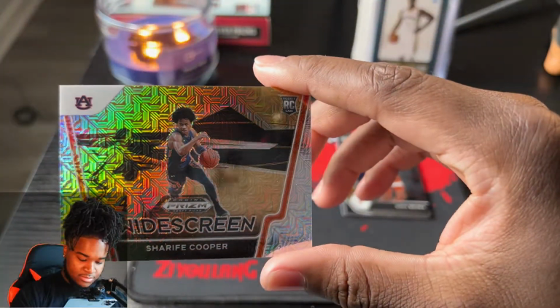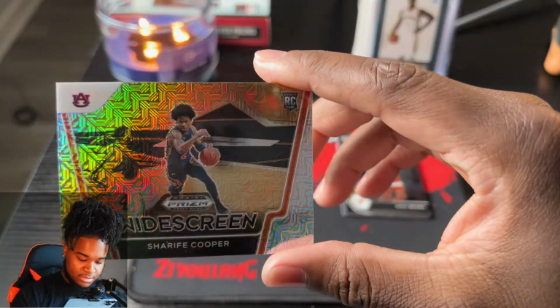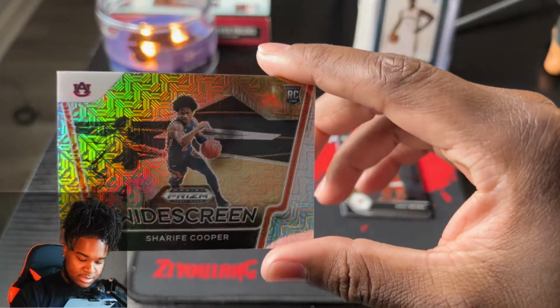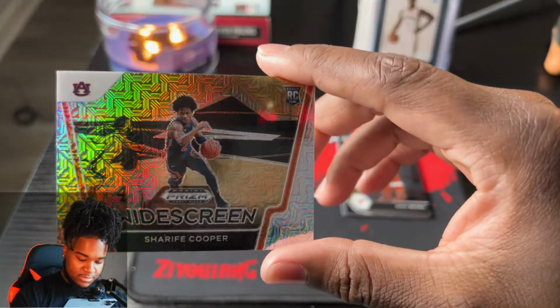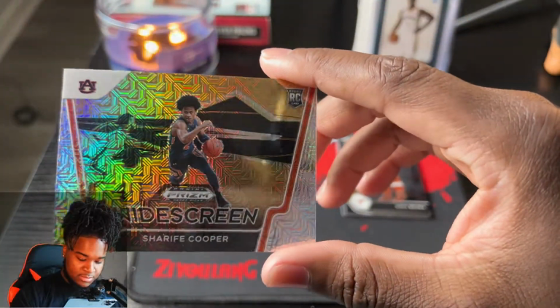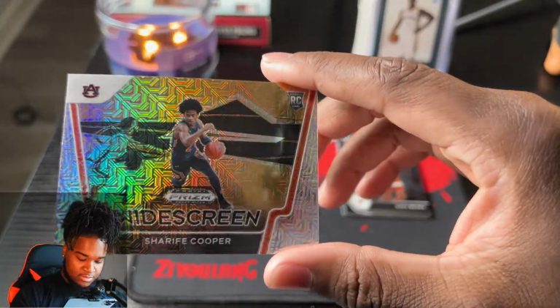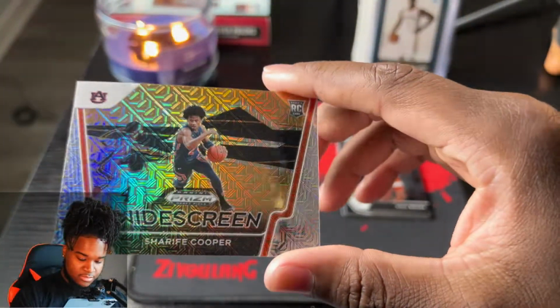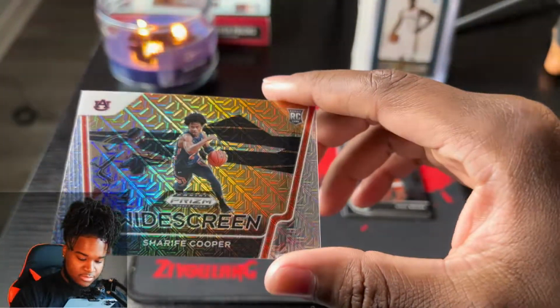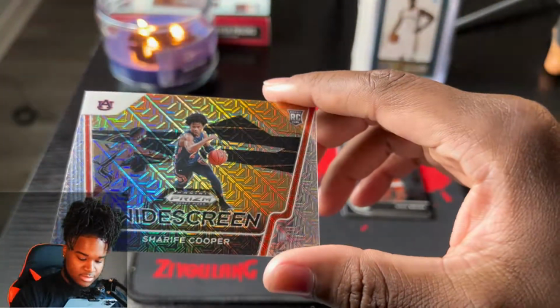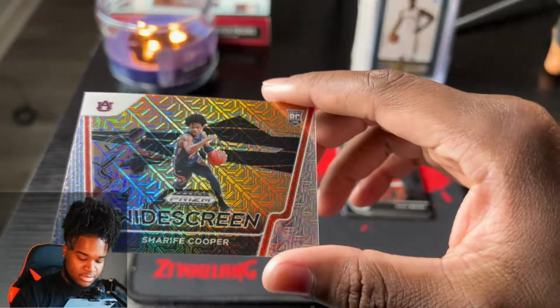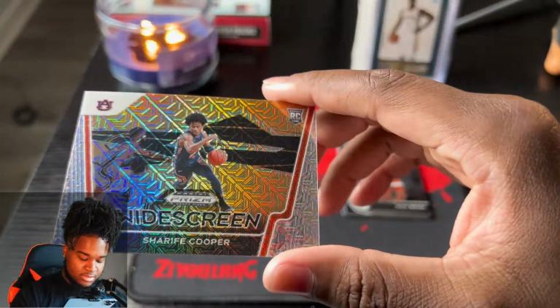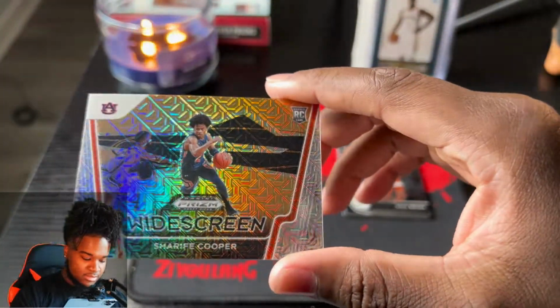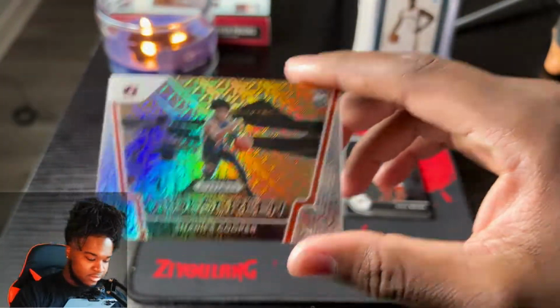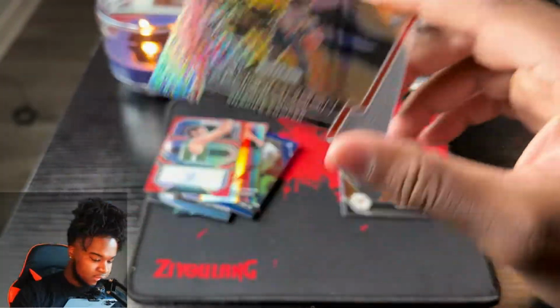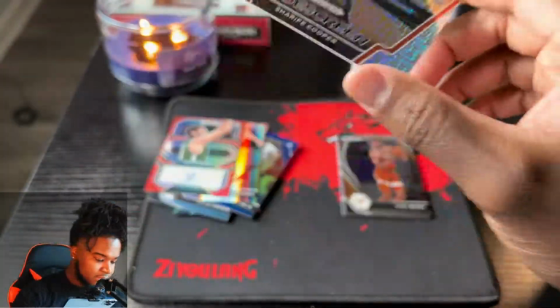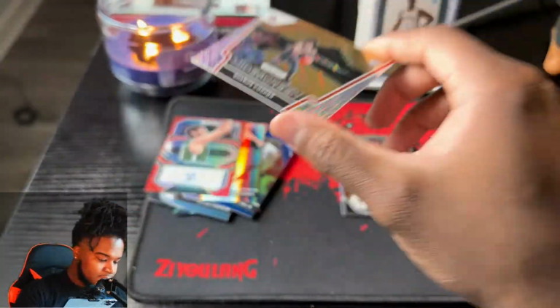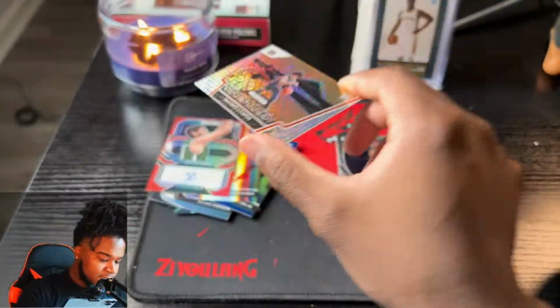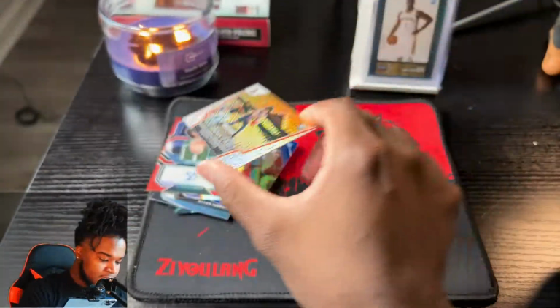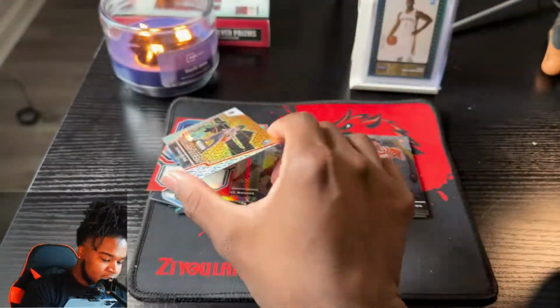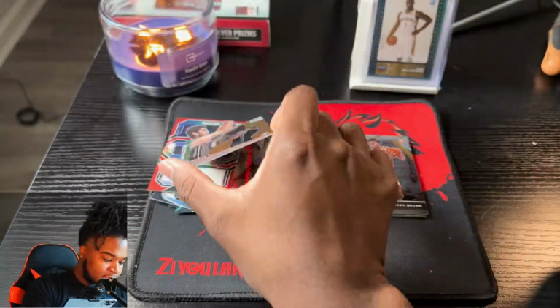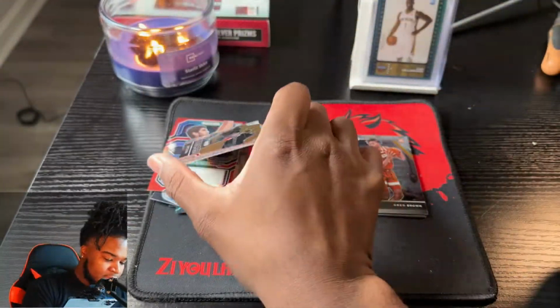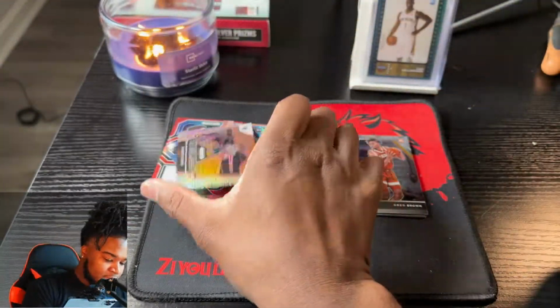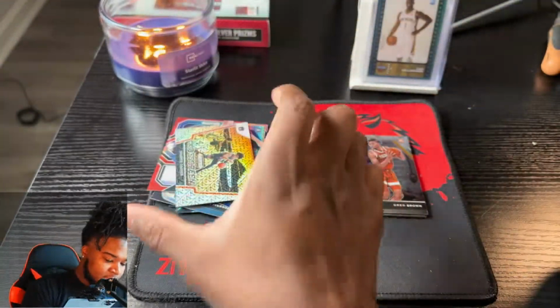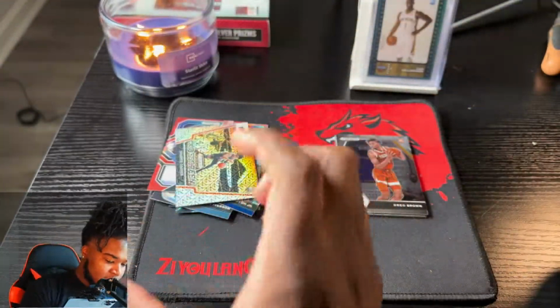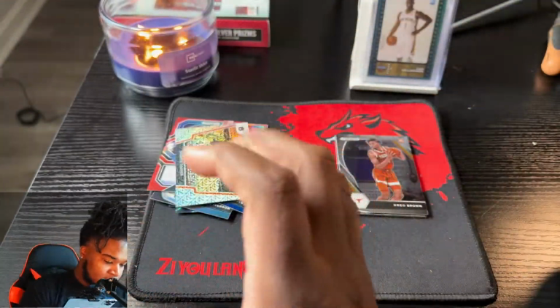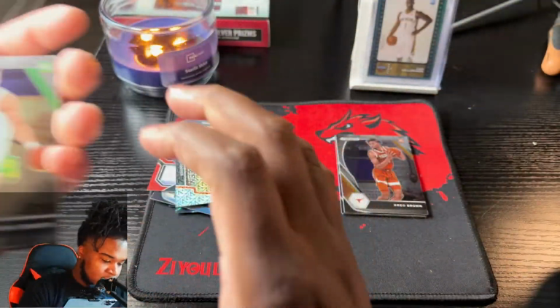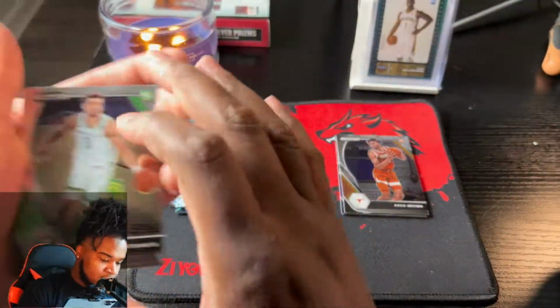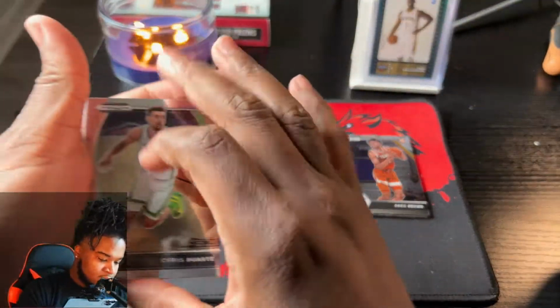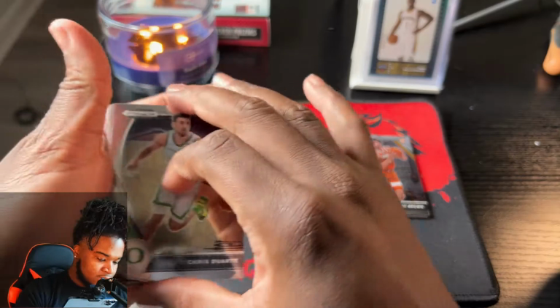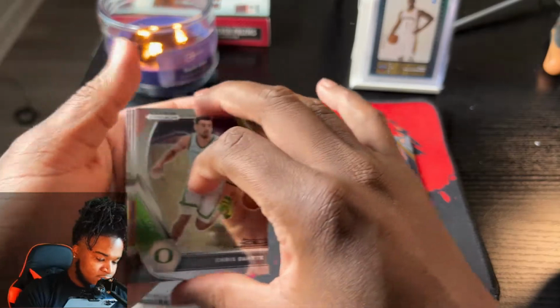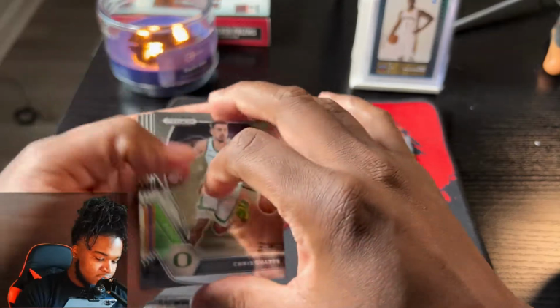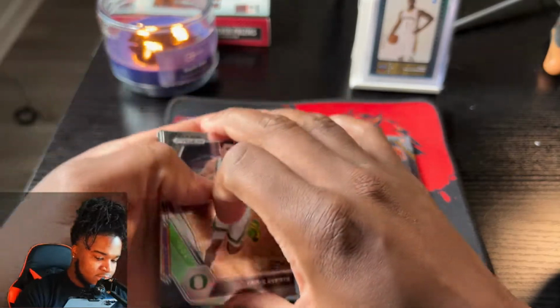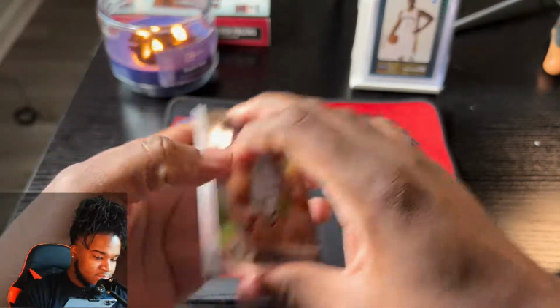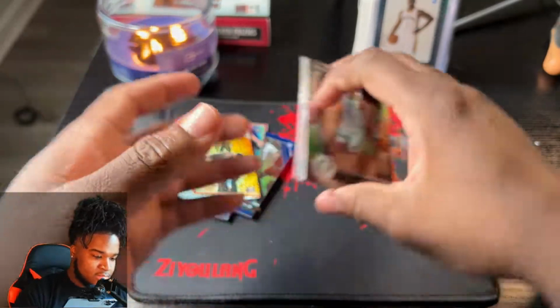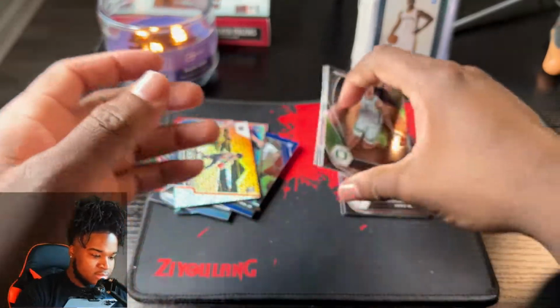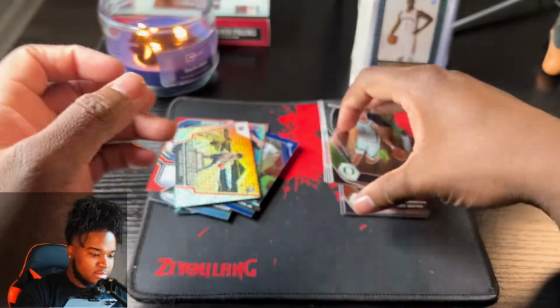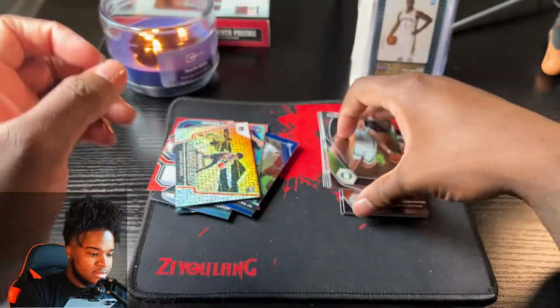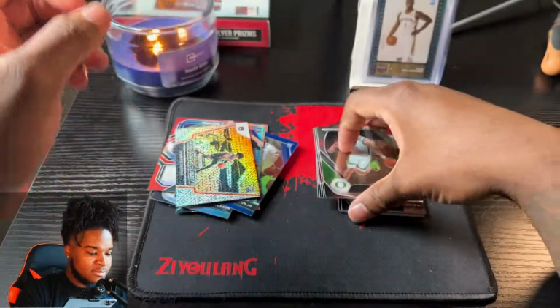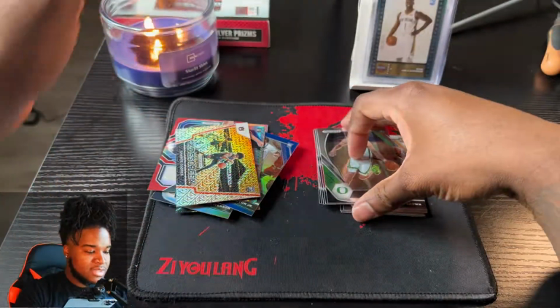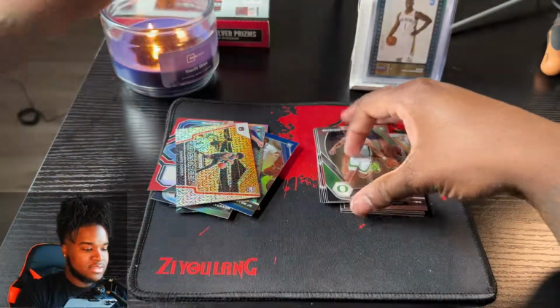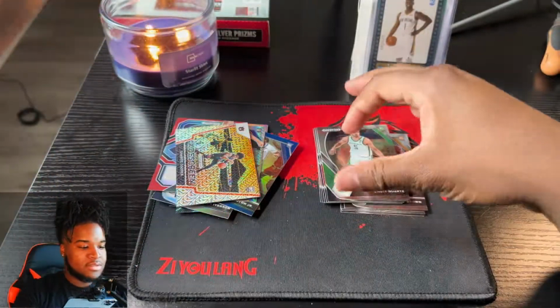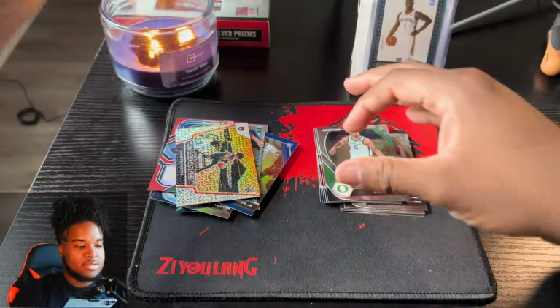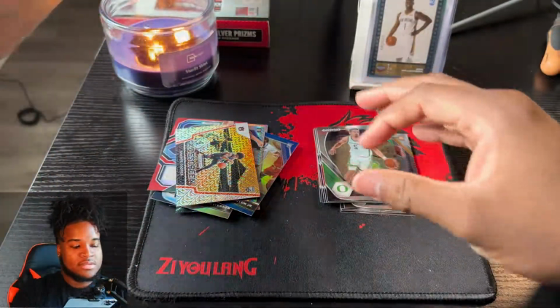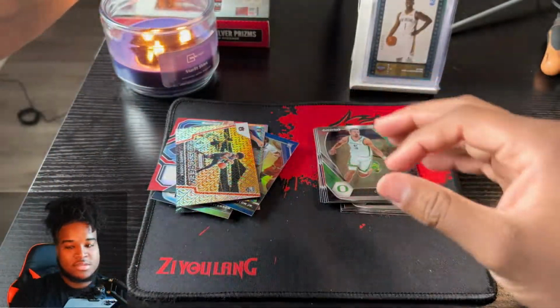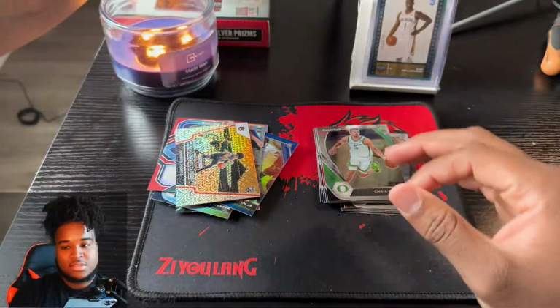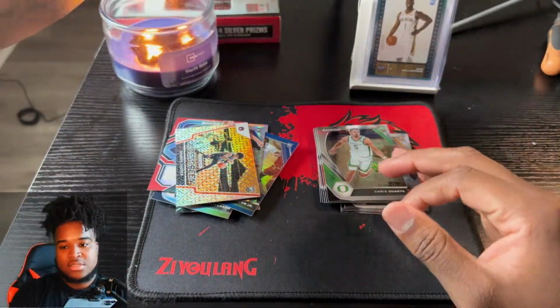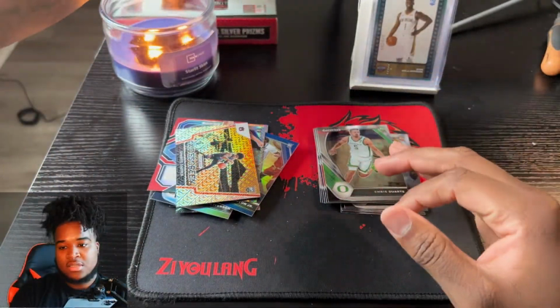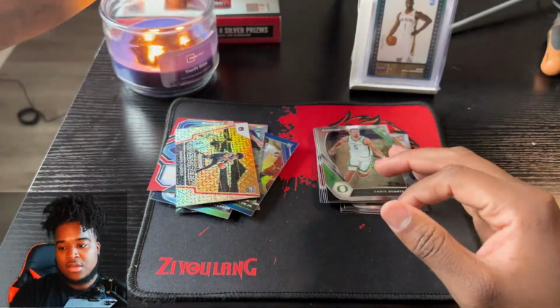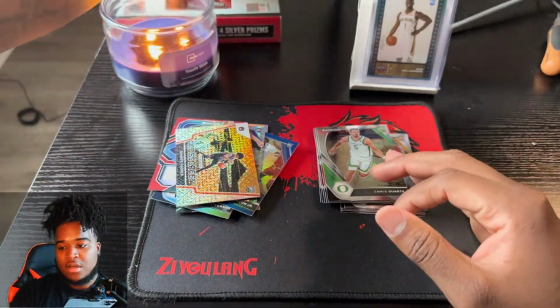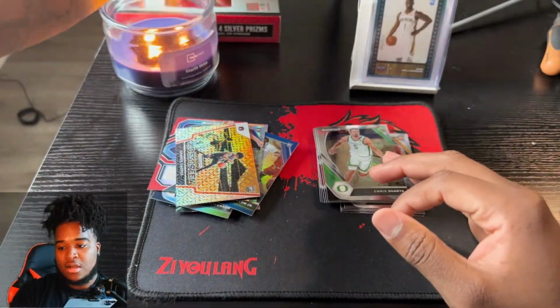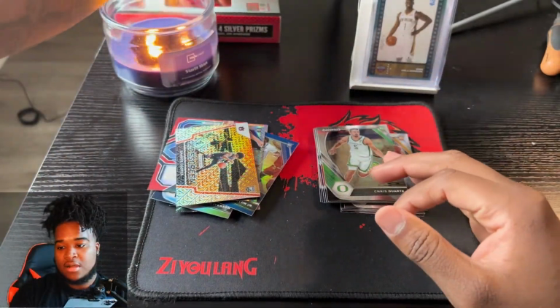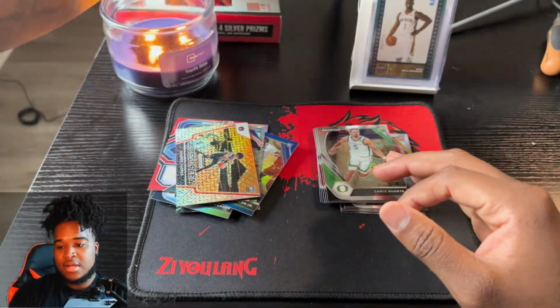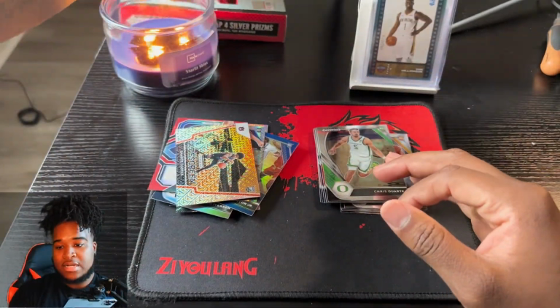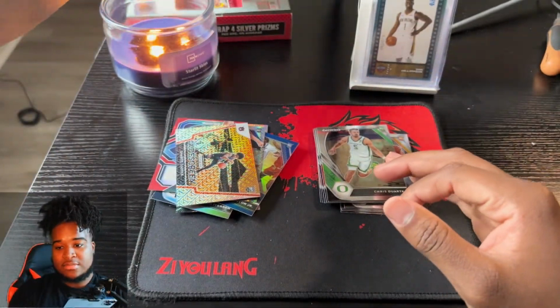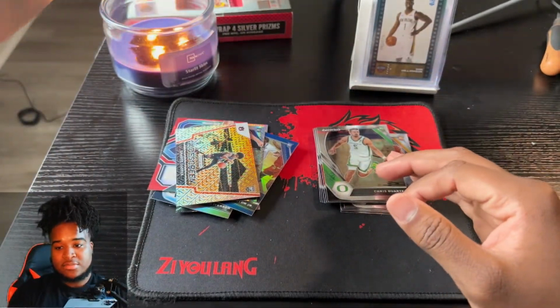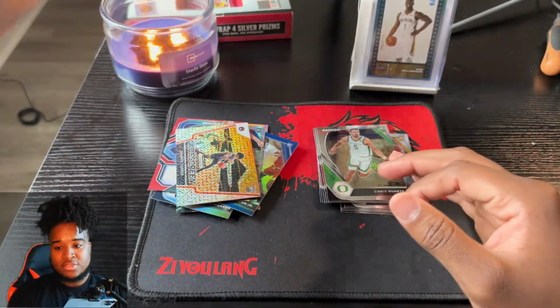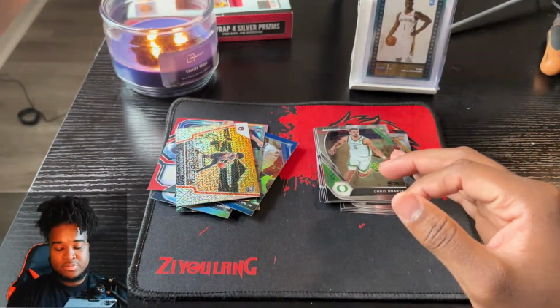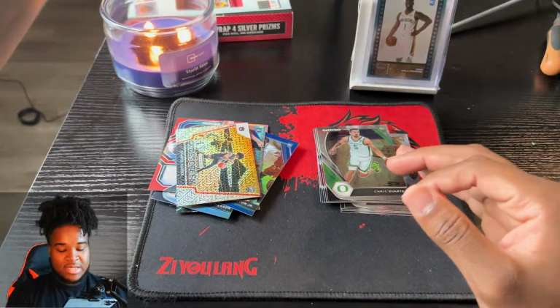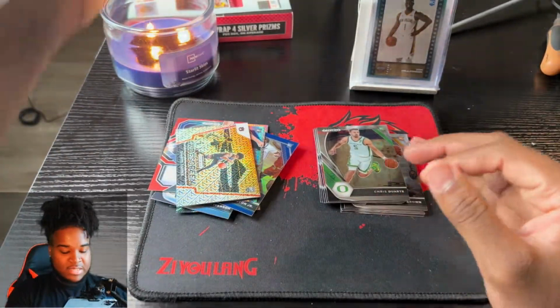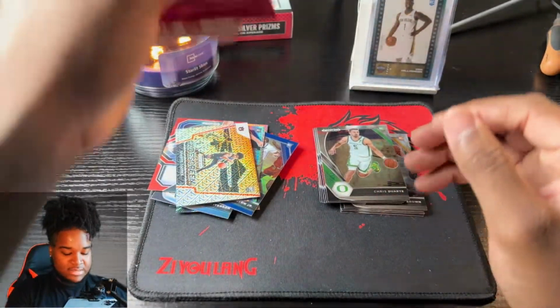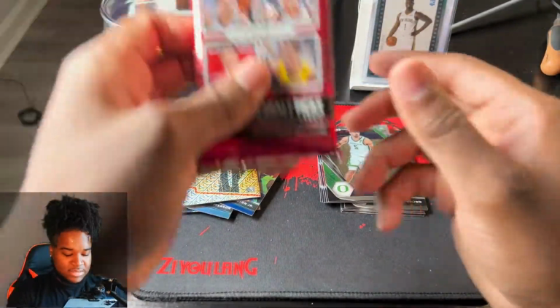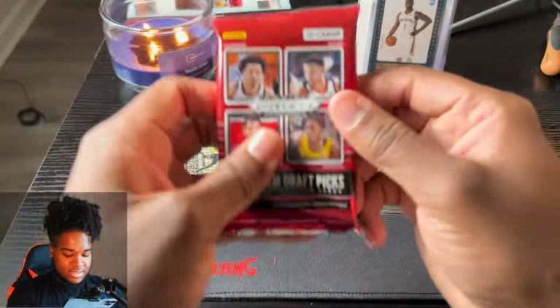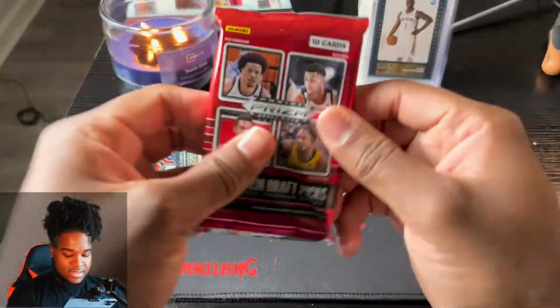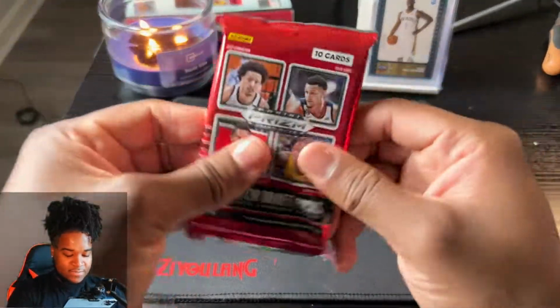We have a numbered autograph of Santi Aldama, number 40 out of 99. That's cool, I like the way this looks - wide screen. Sharif Cooper - that's pretty cool. Alright, the rest are base cards. Two packs left.